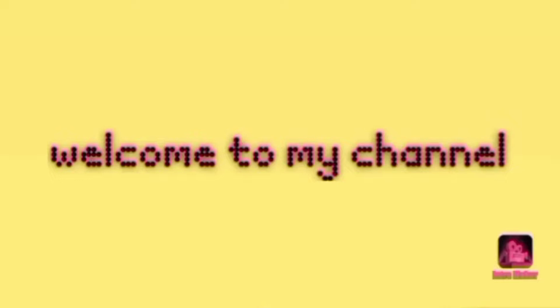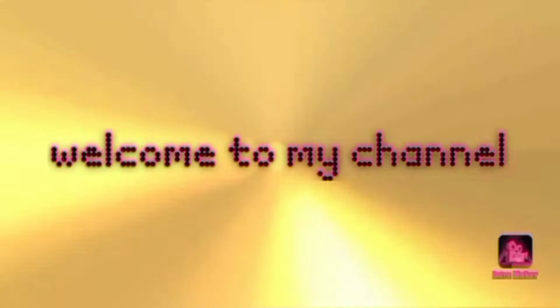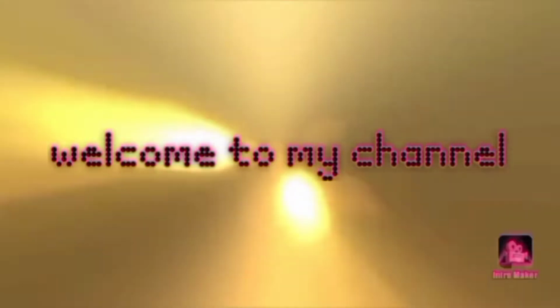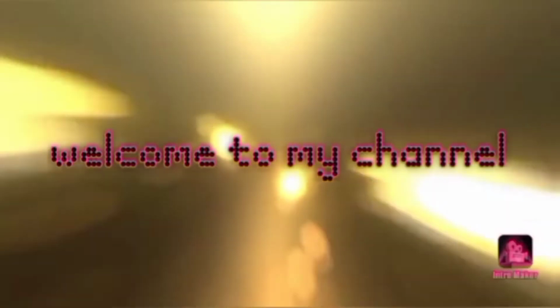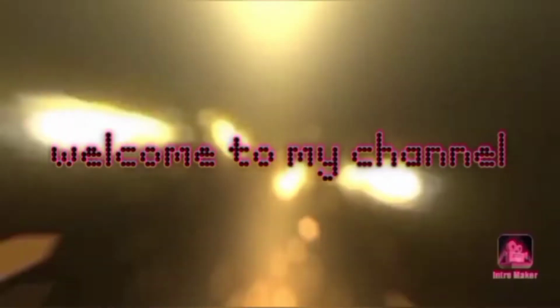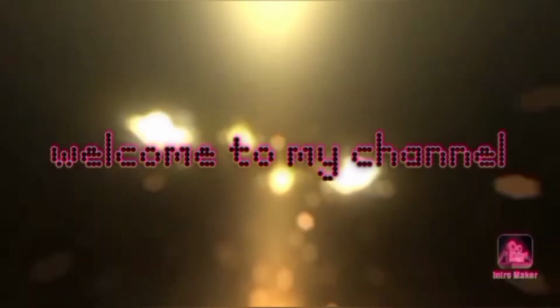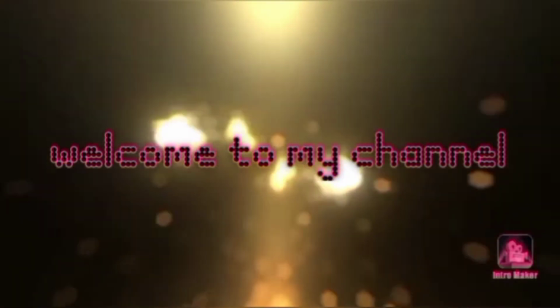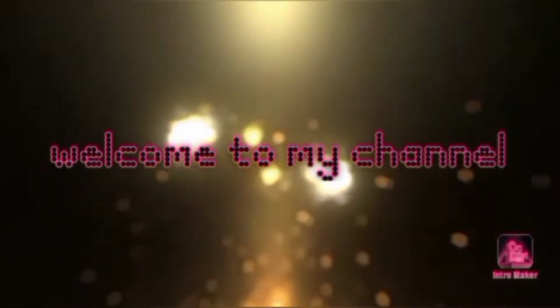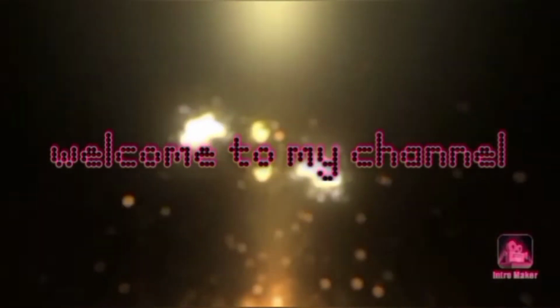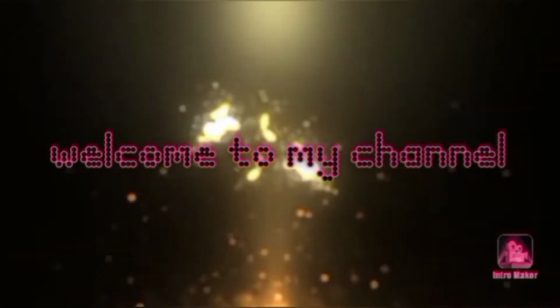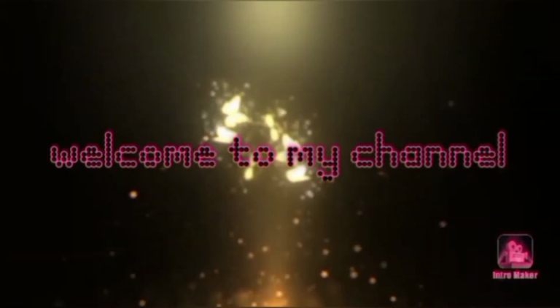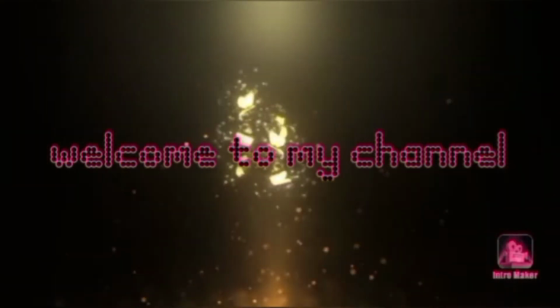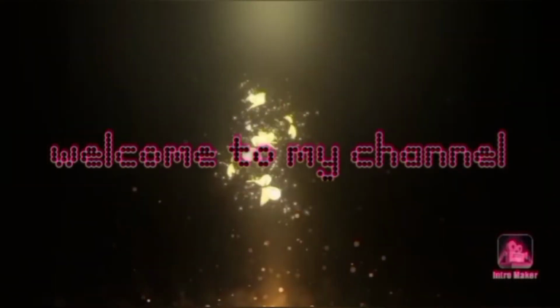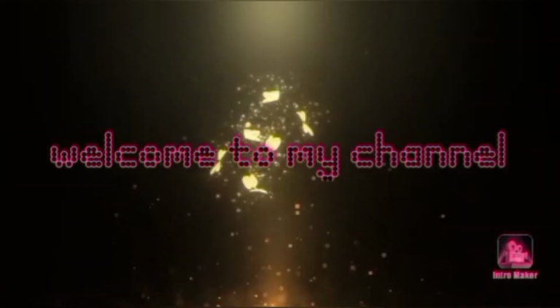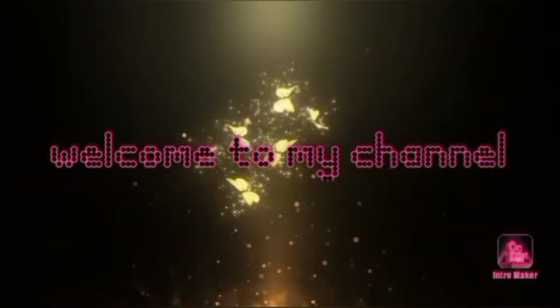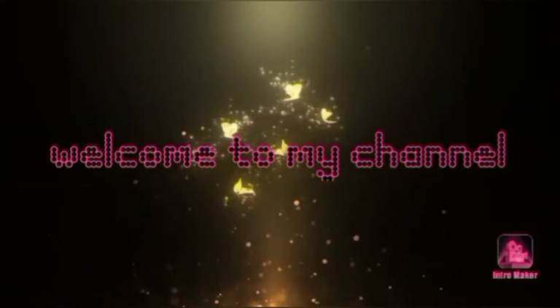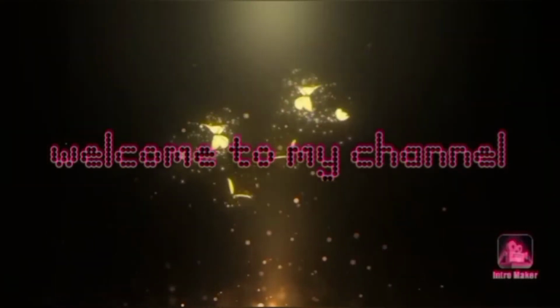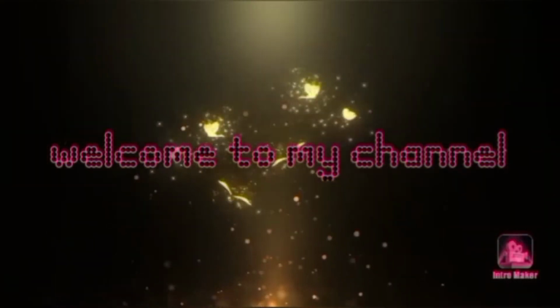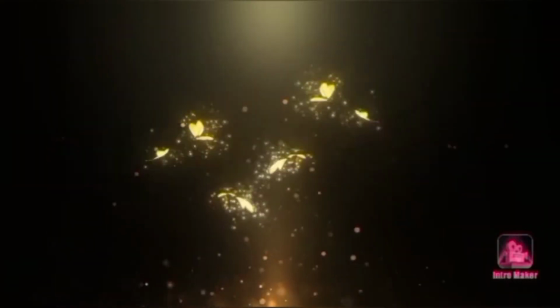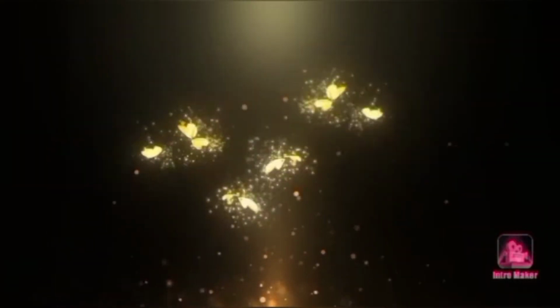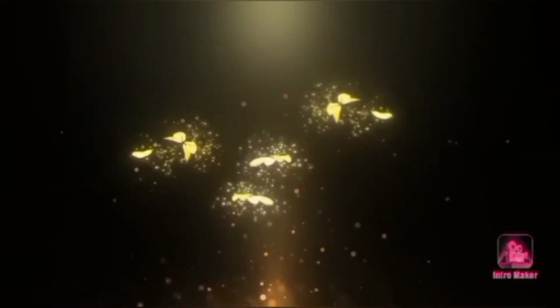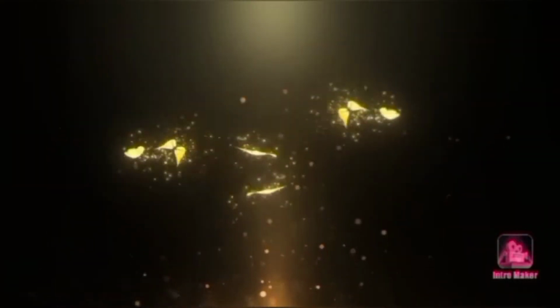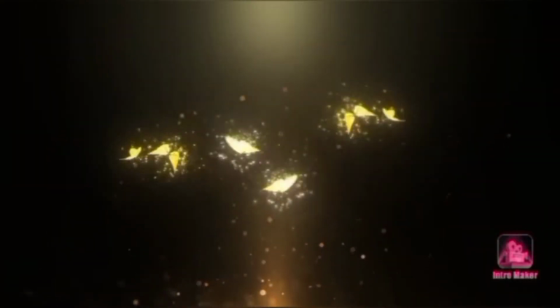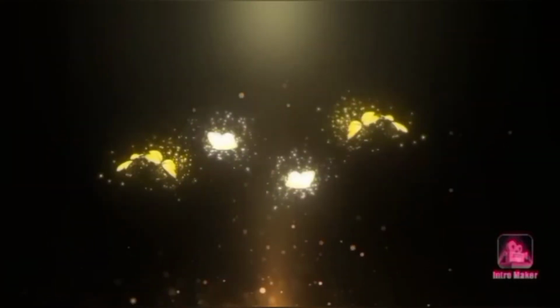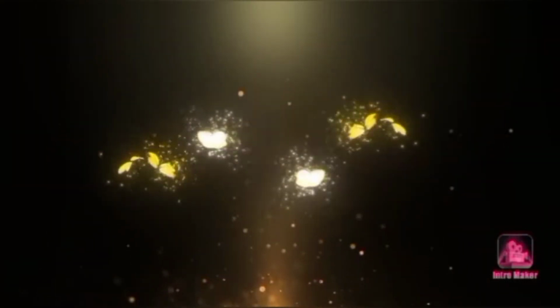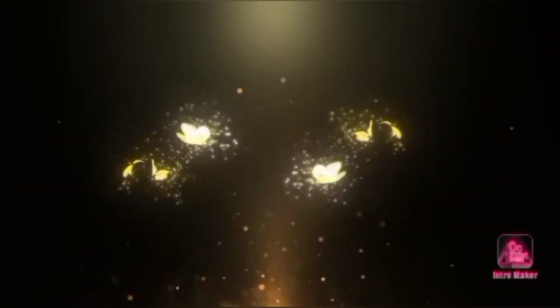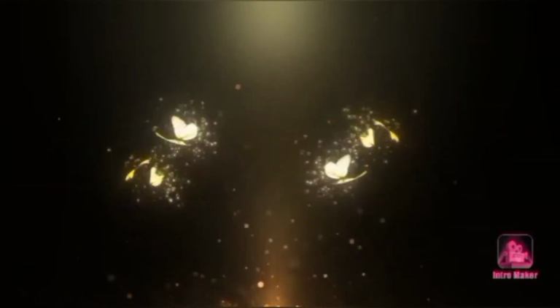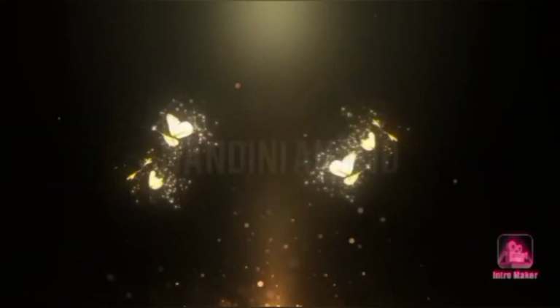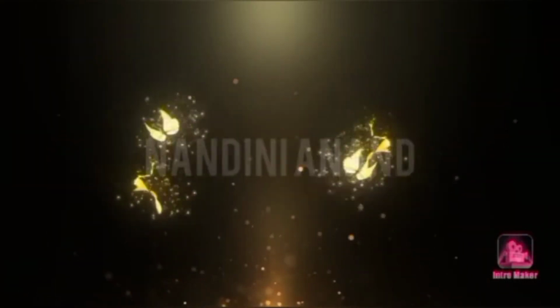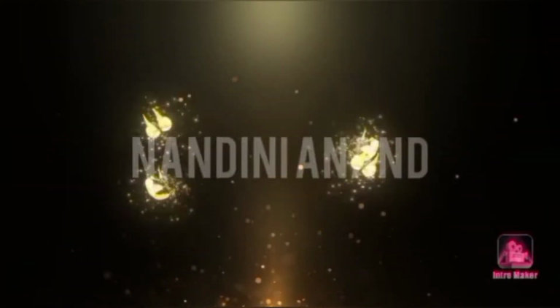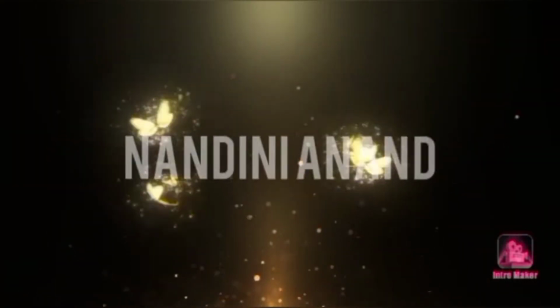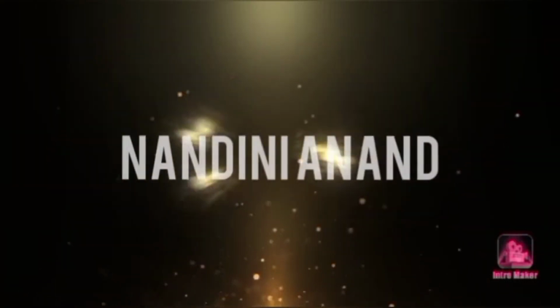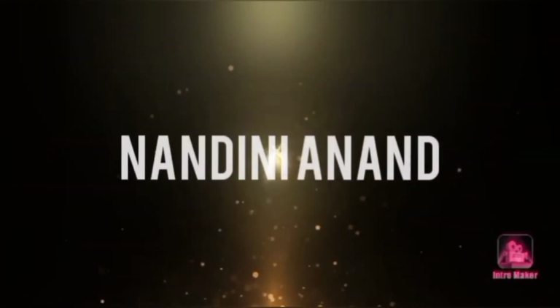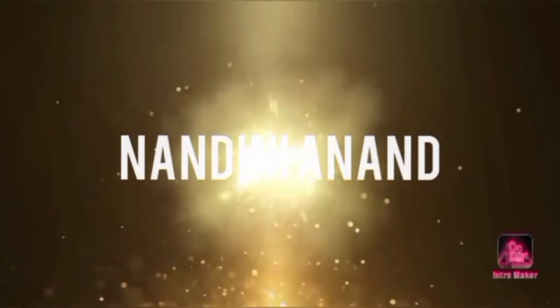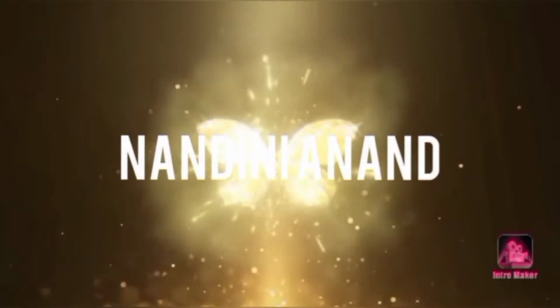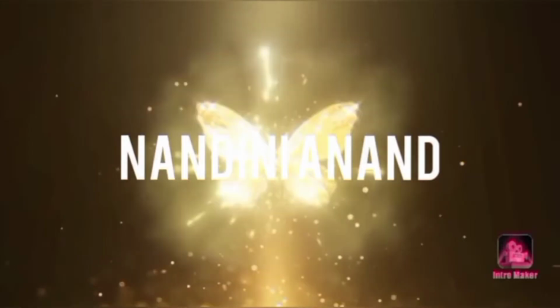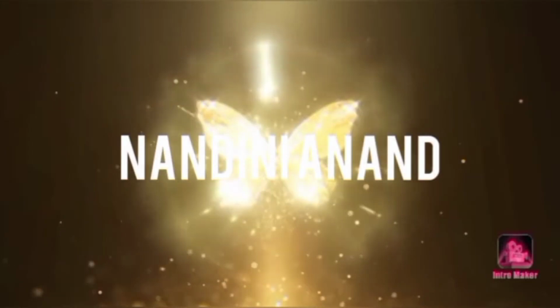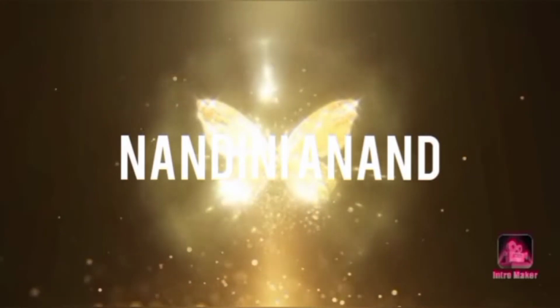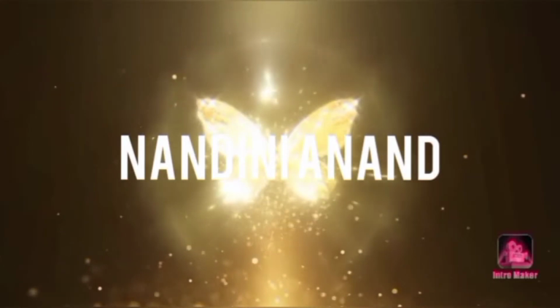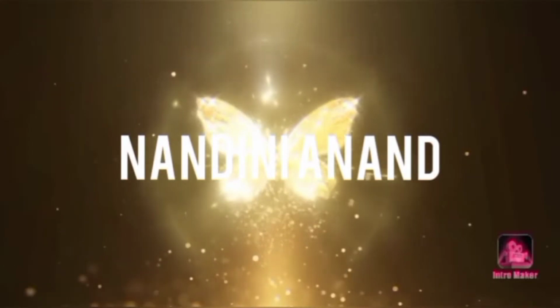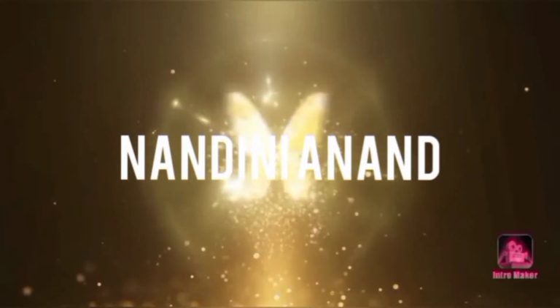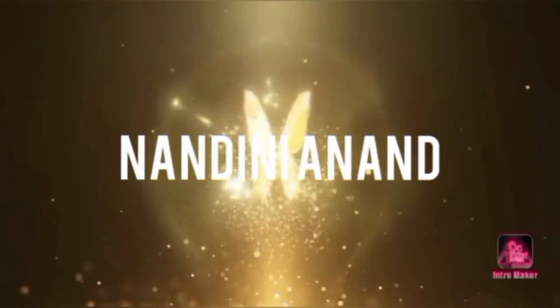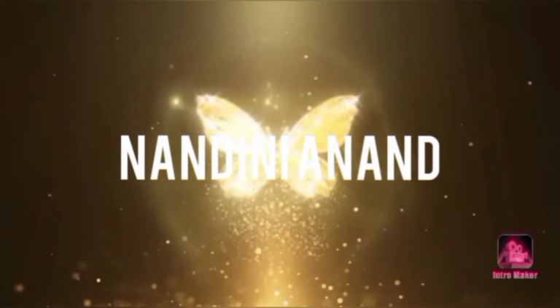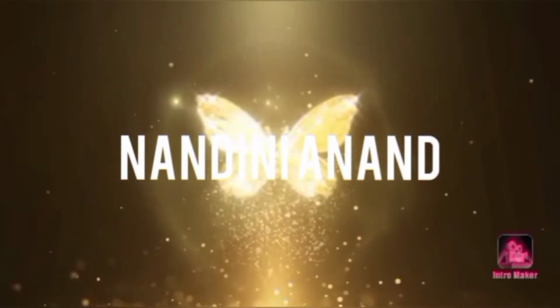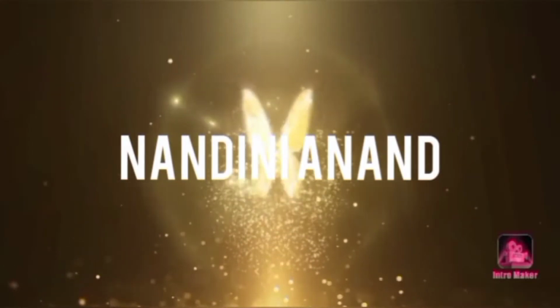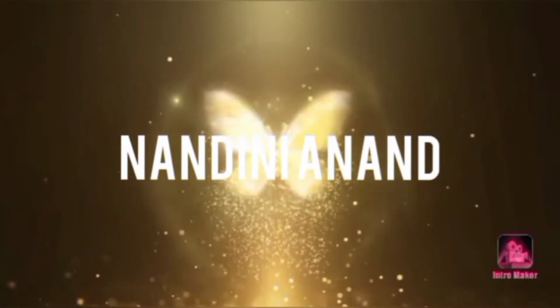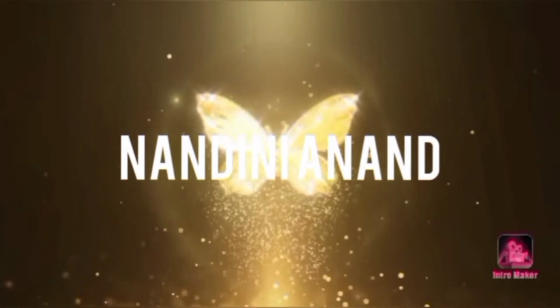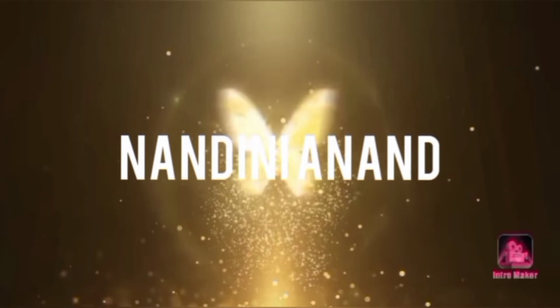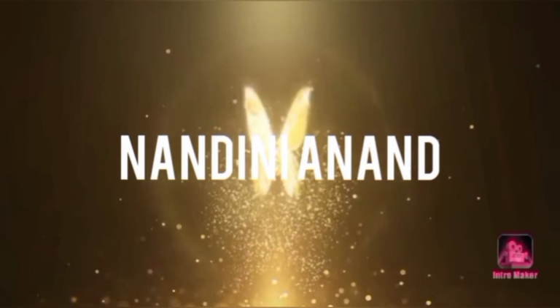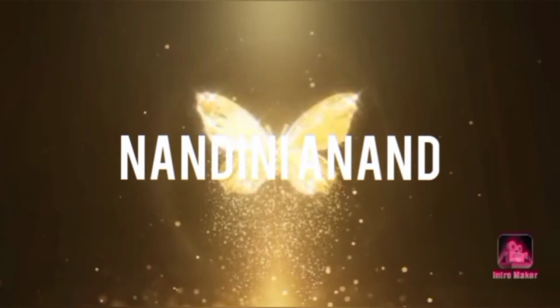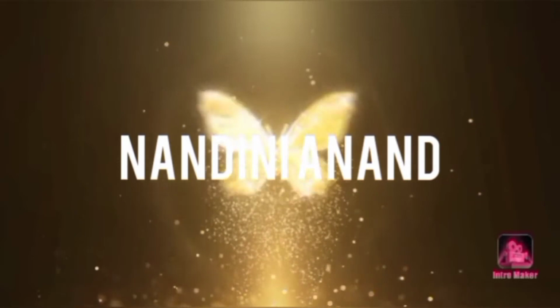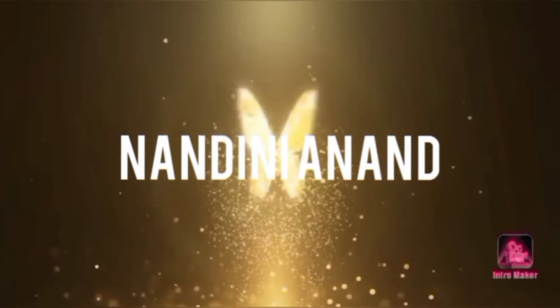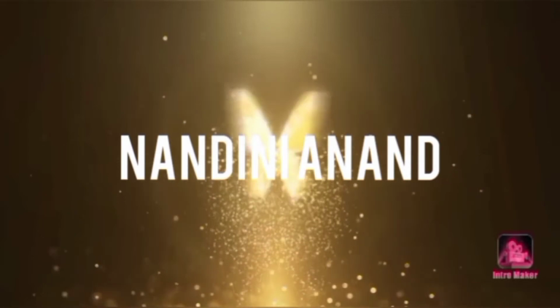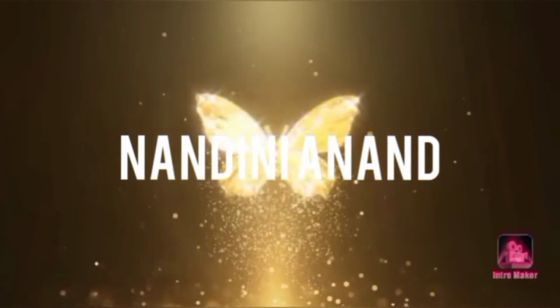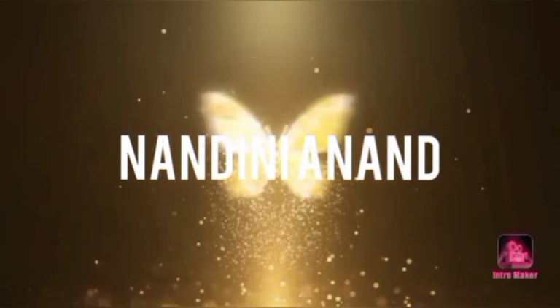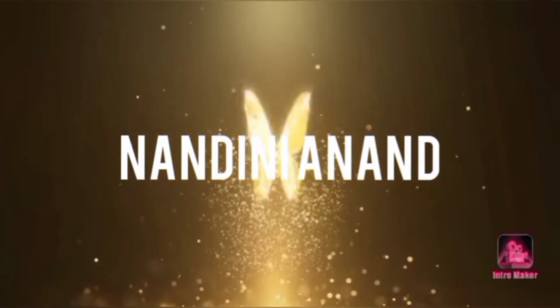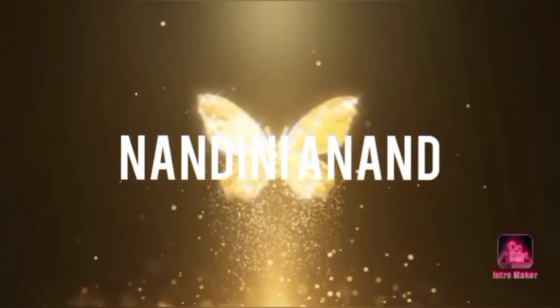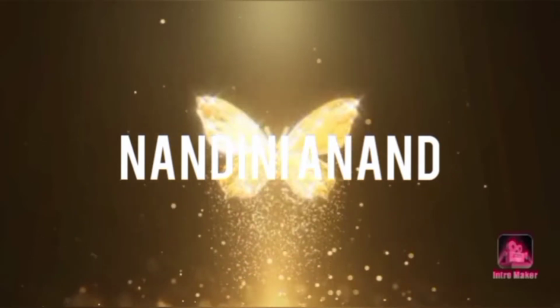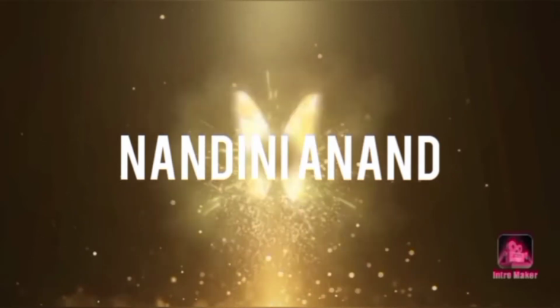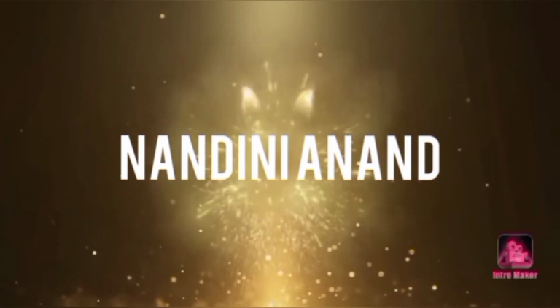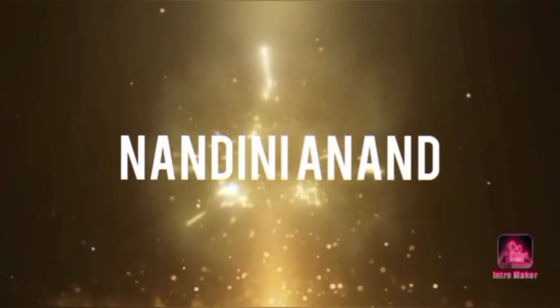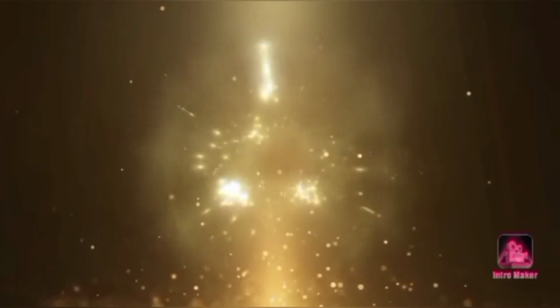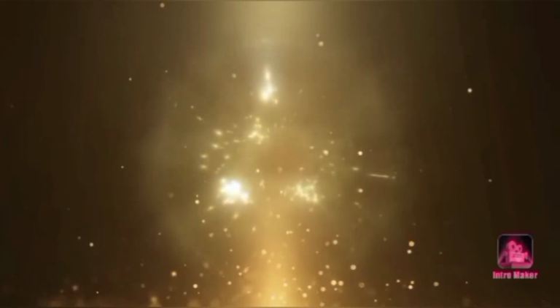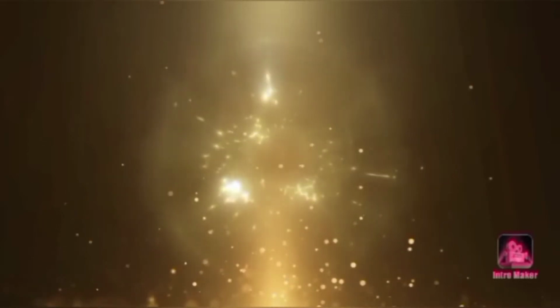Hello beautiful people, this is Nandini Anand. Welcome to my channel, Fashion and Lifestyle.